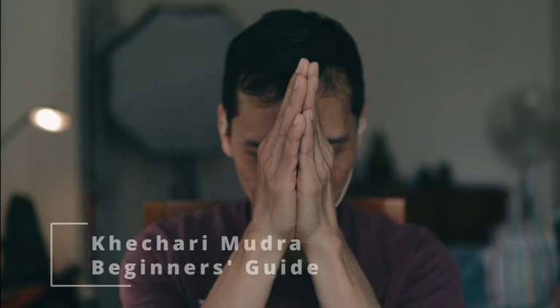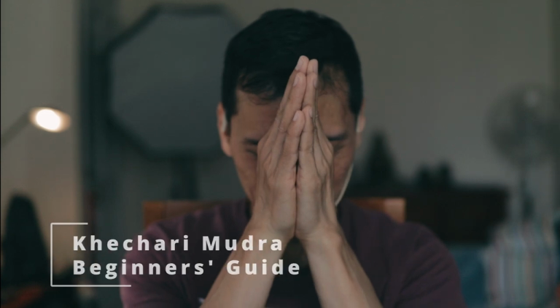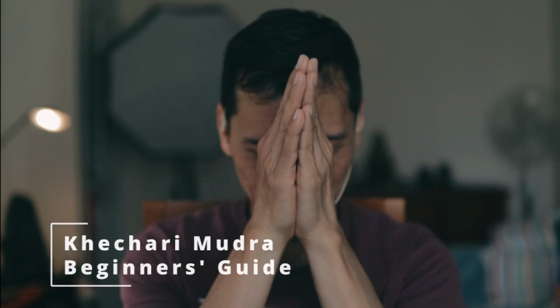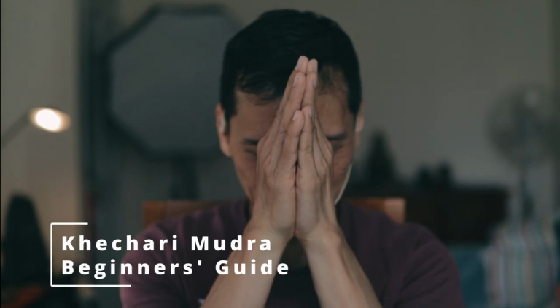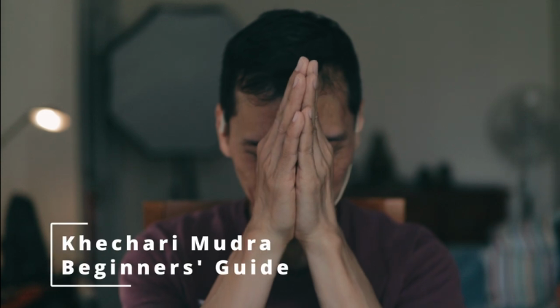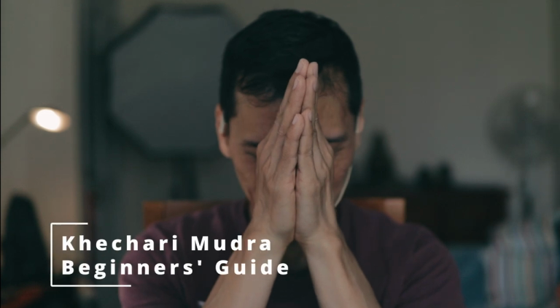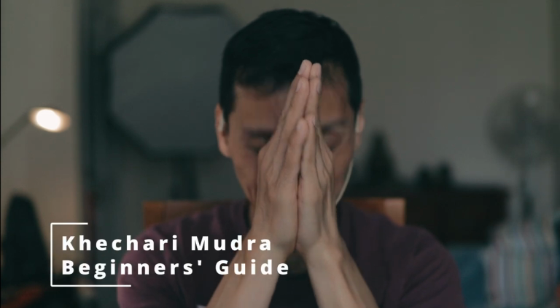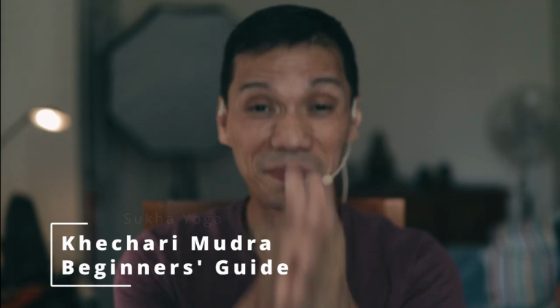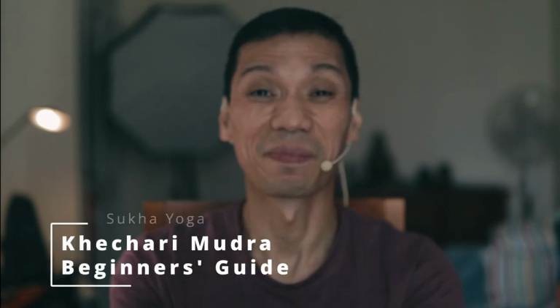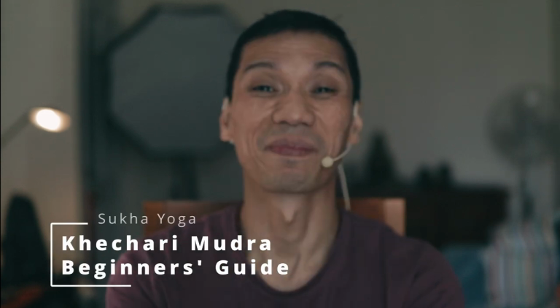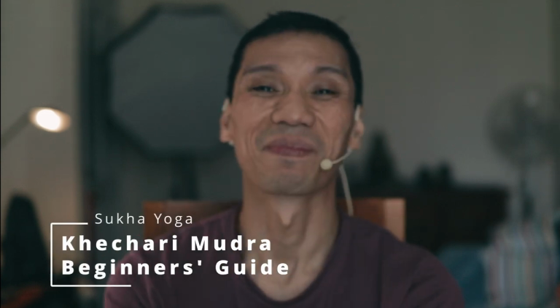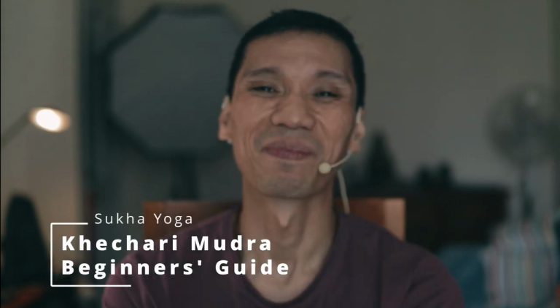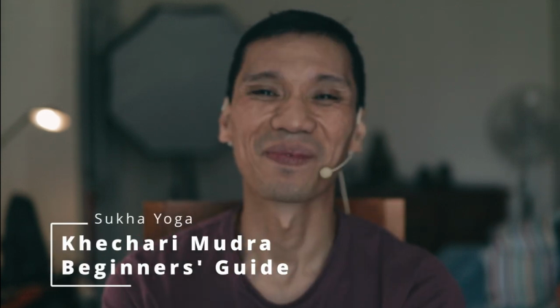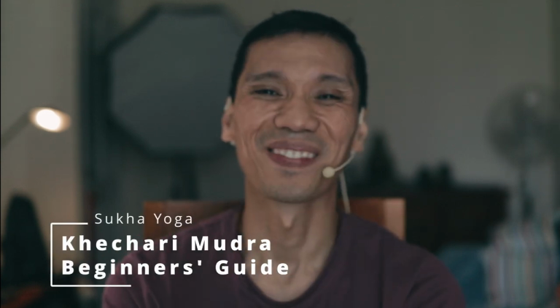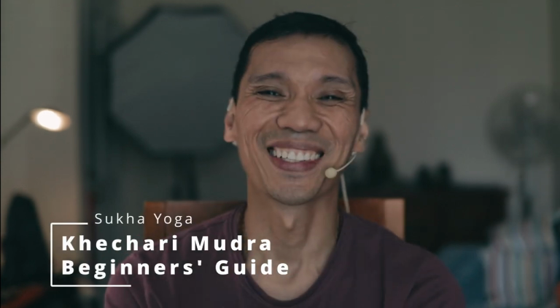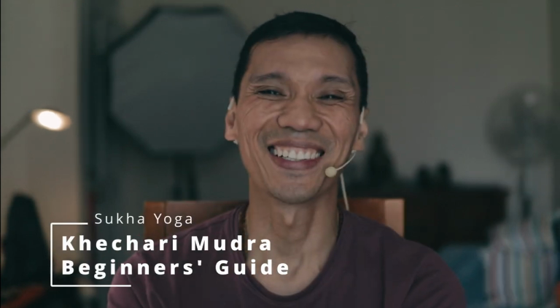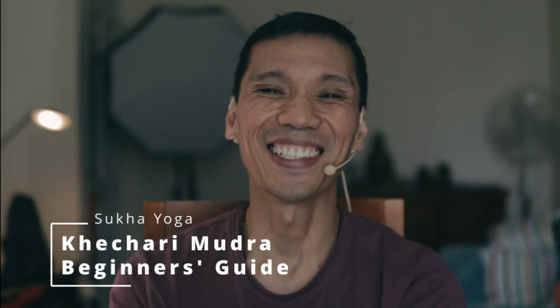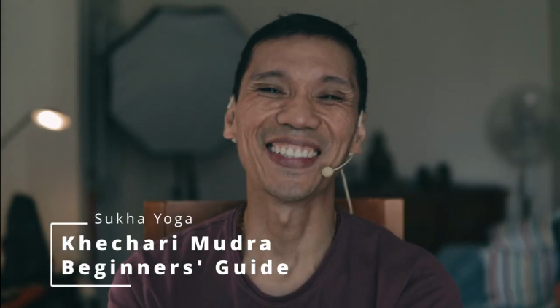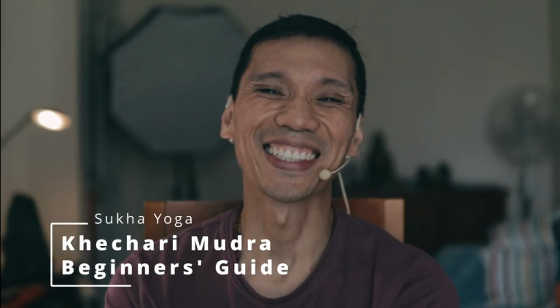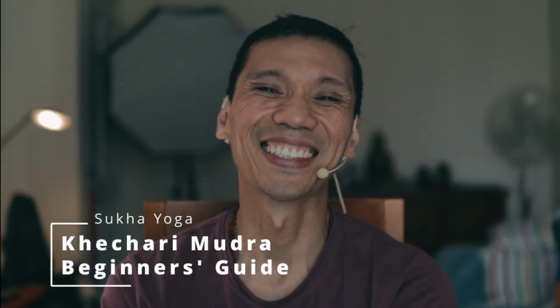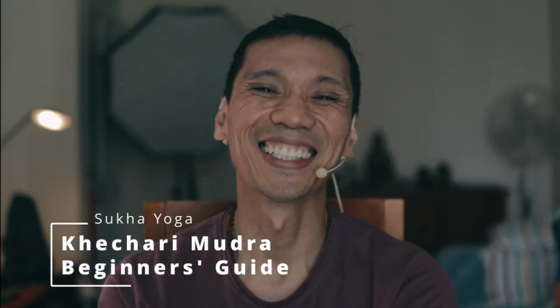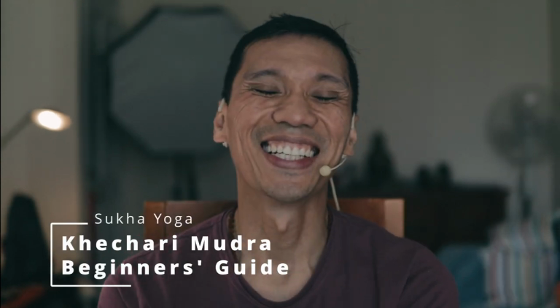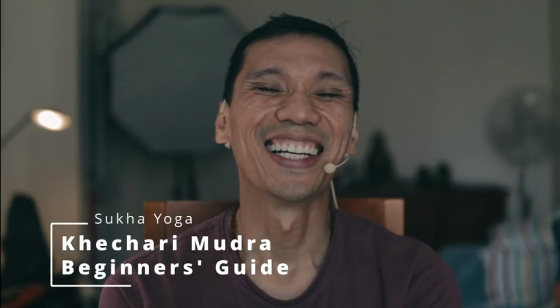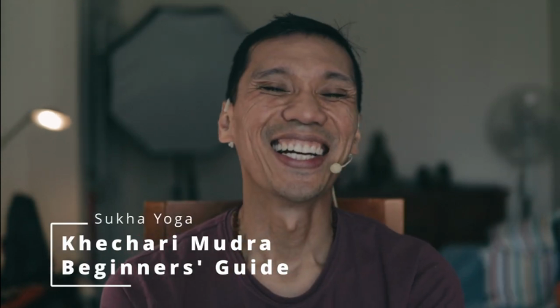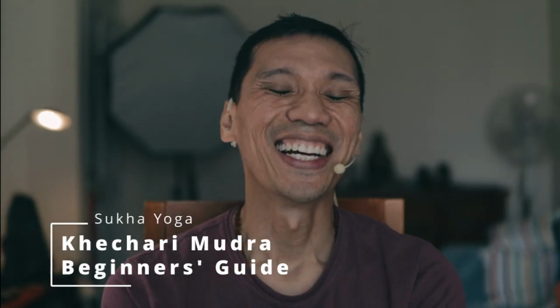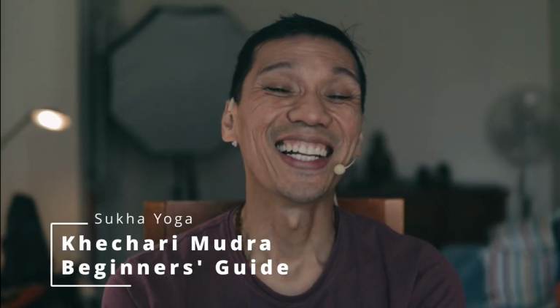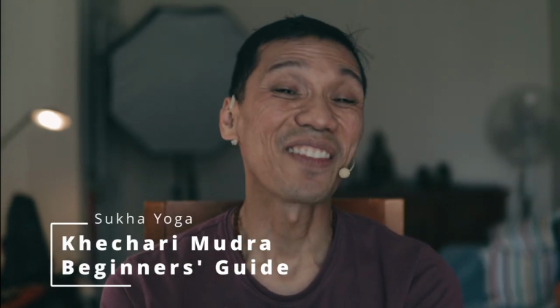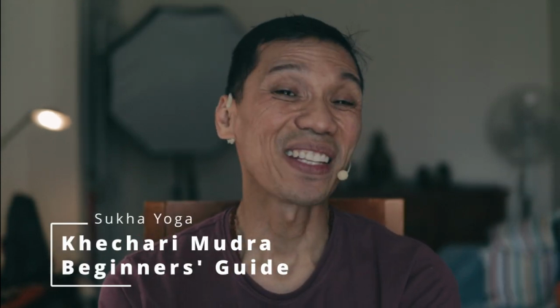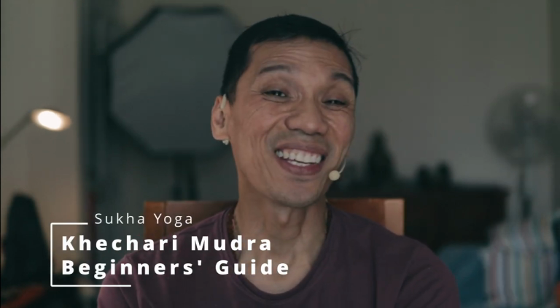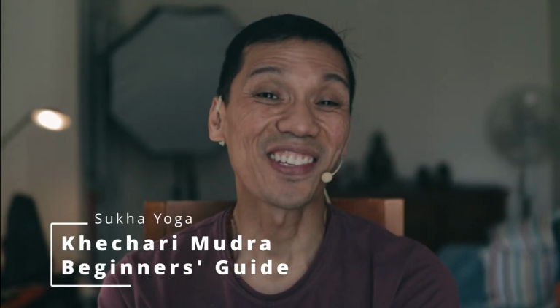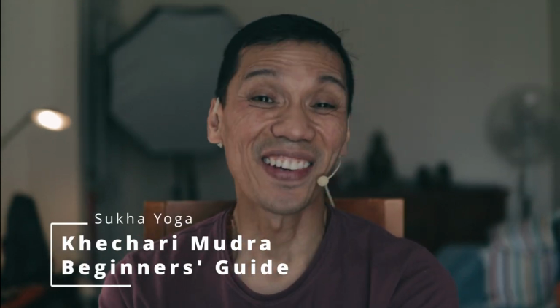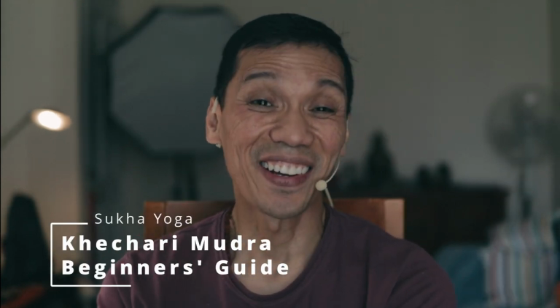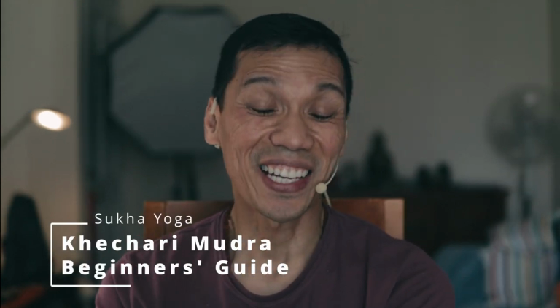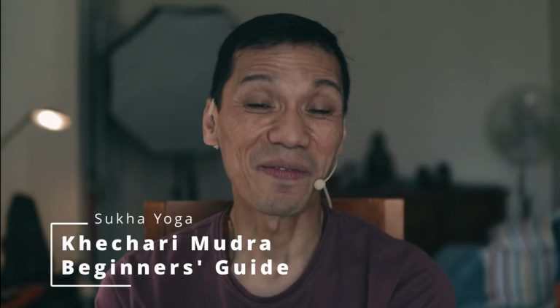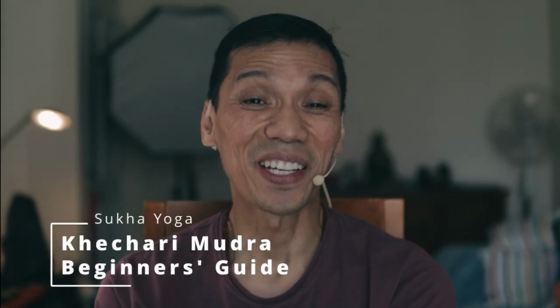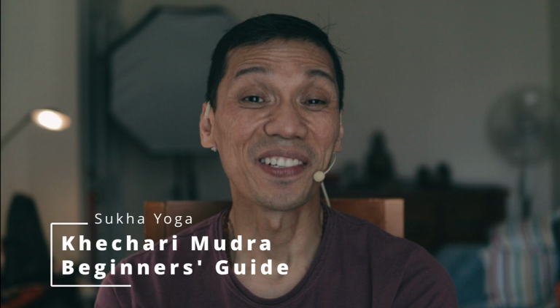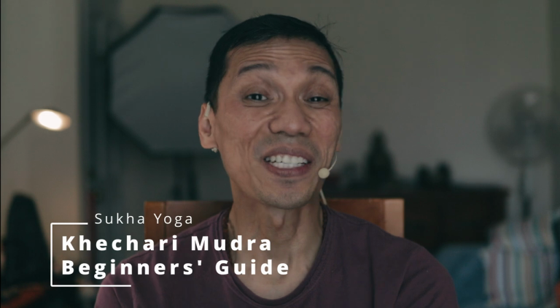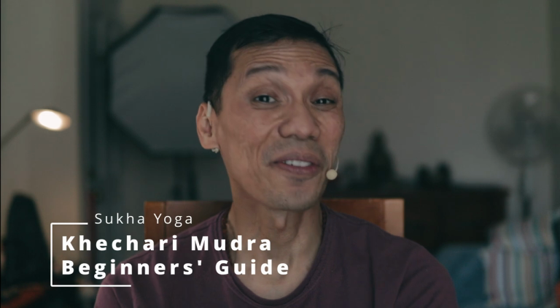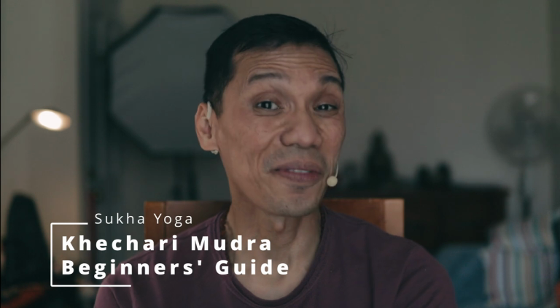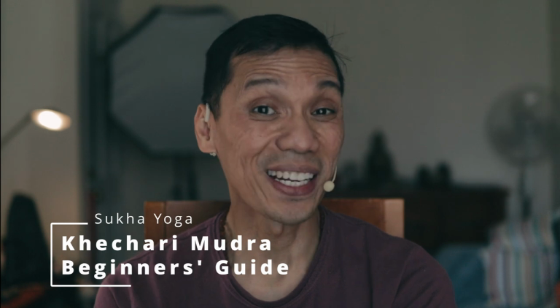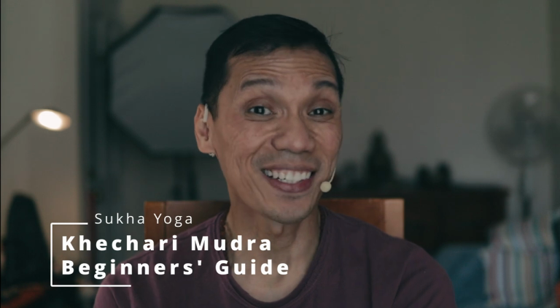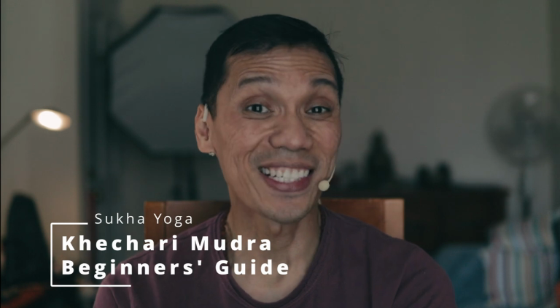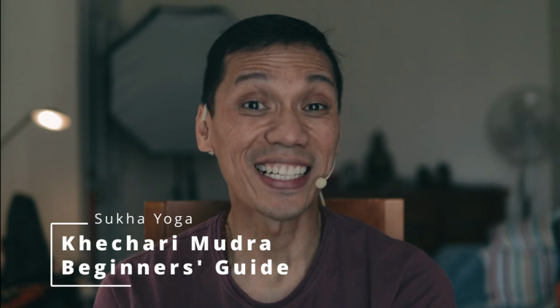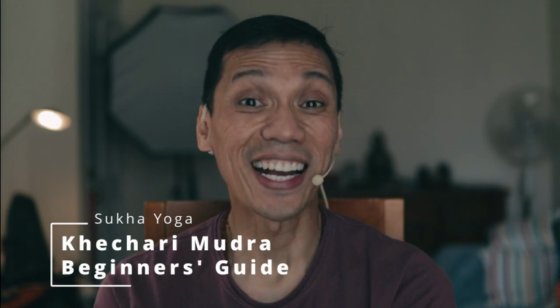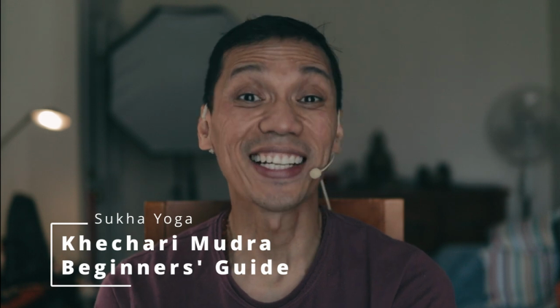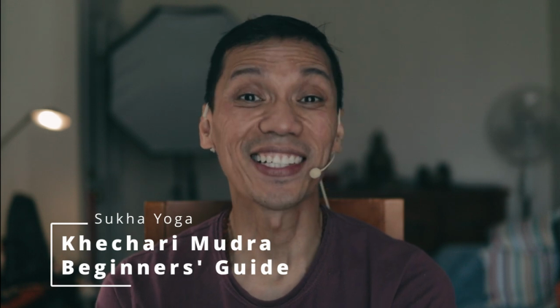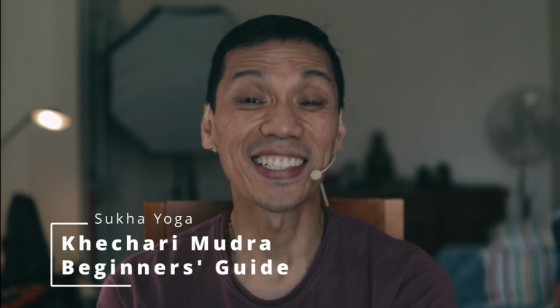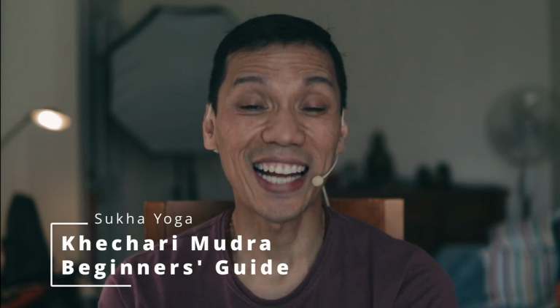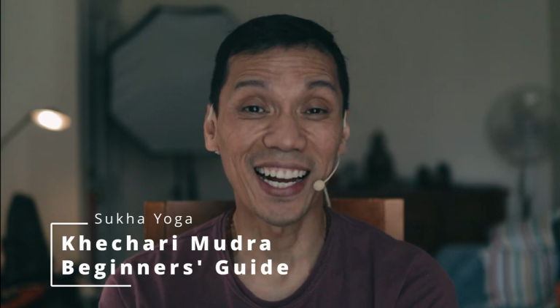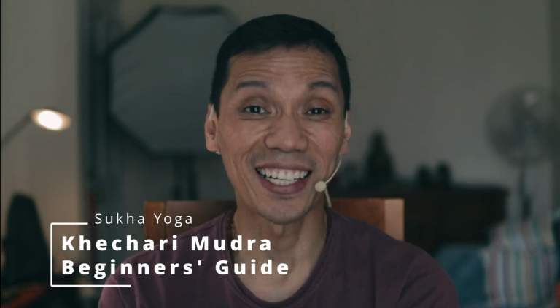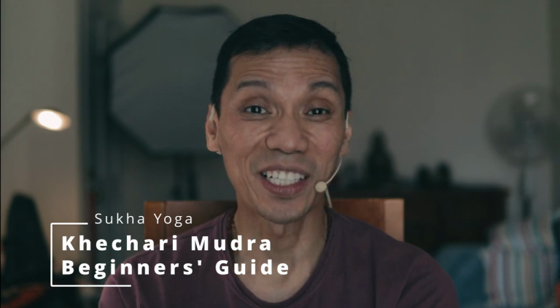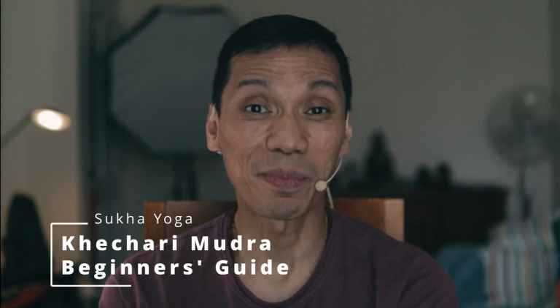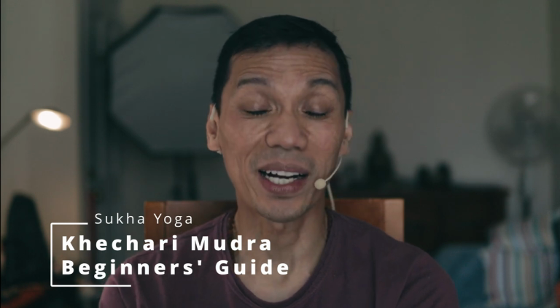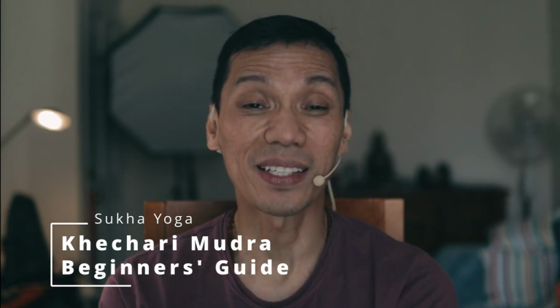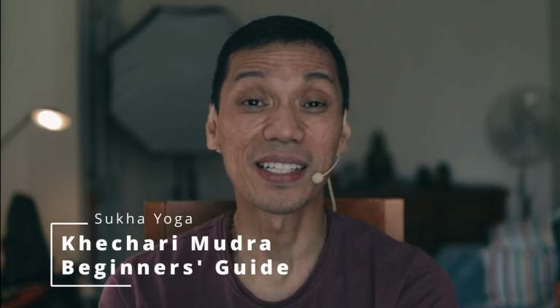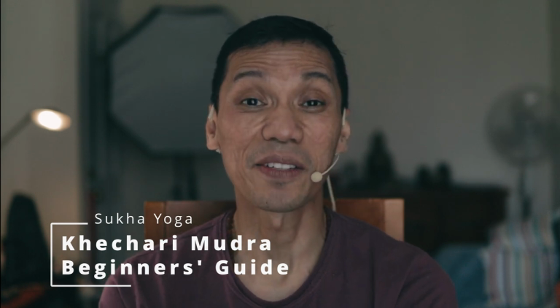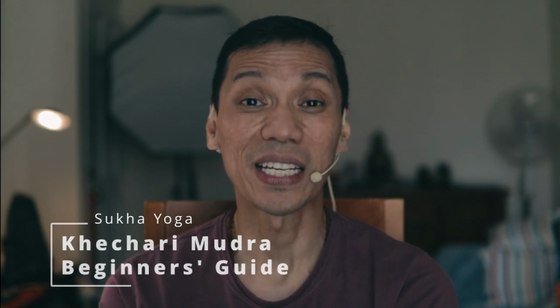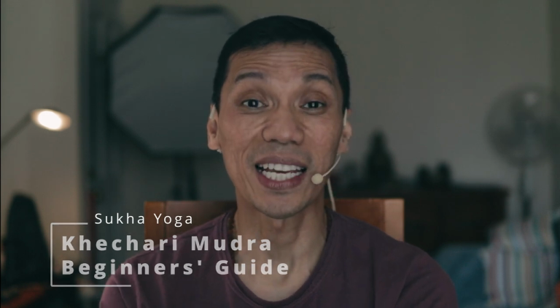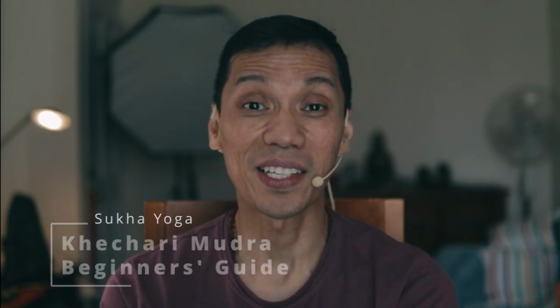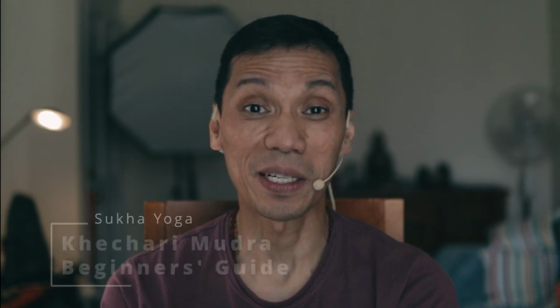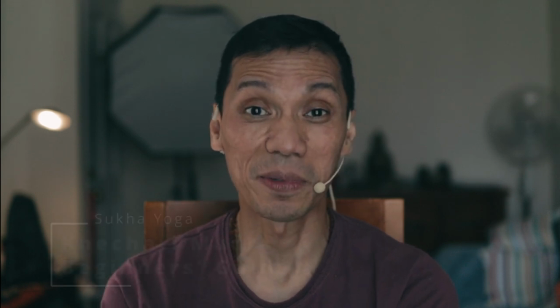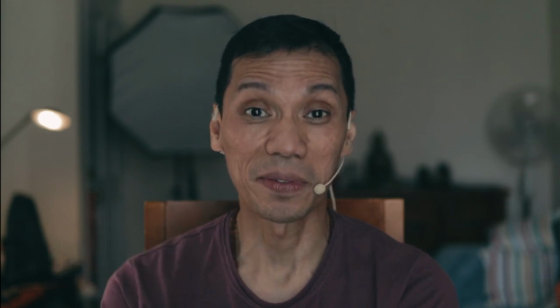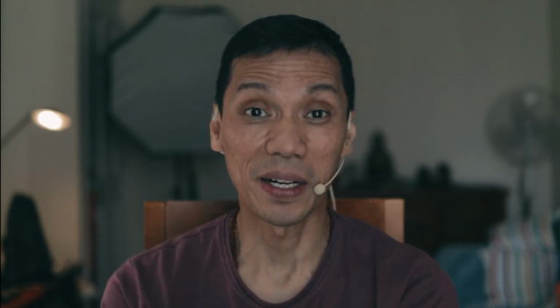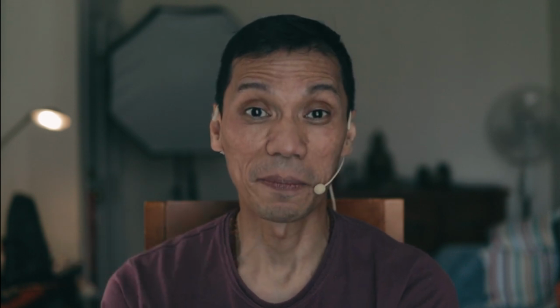Namaste. How are you doing? Let me teach you how you can make use of your fingers in guiding your tongue in the practice of the Ketchari Mudra.